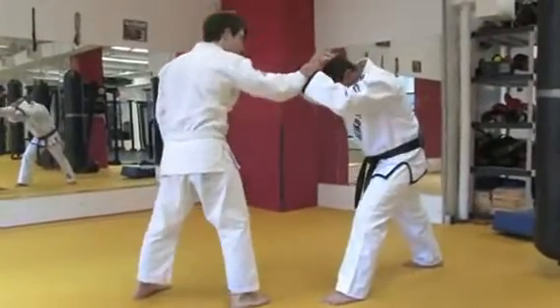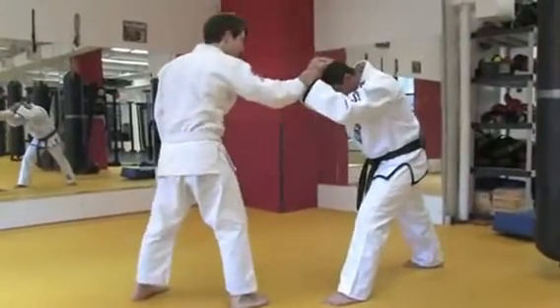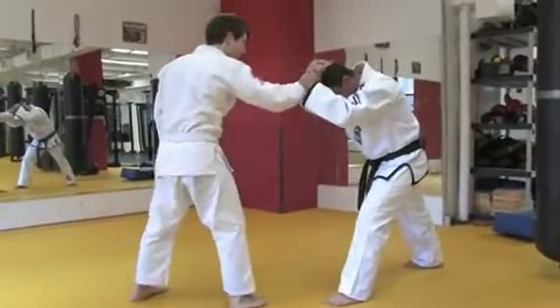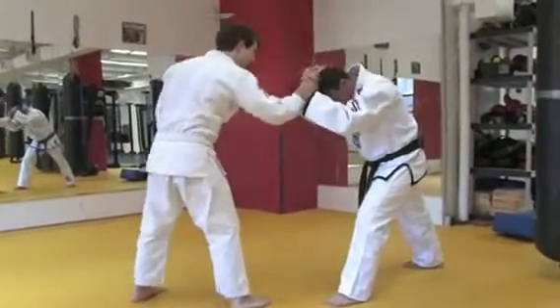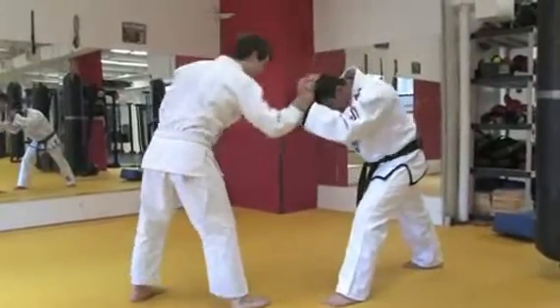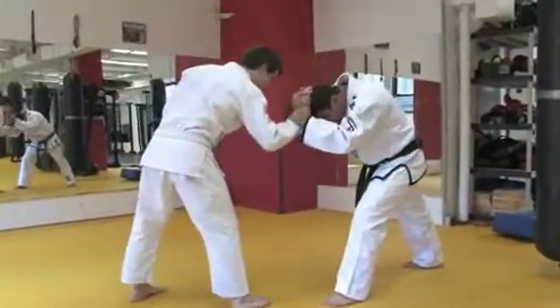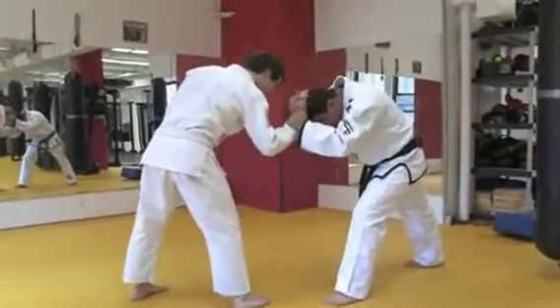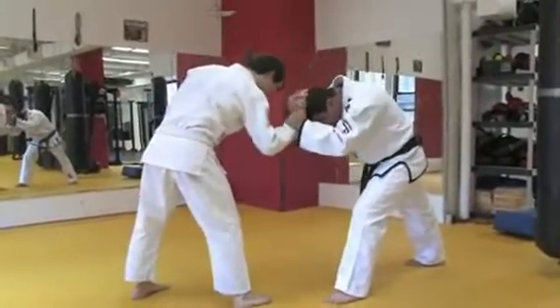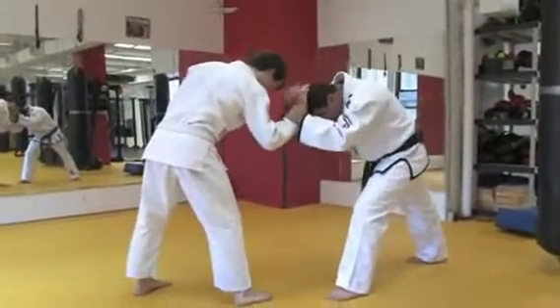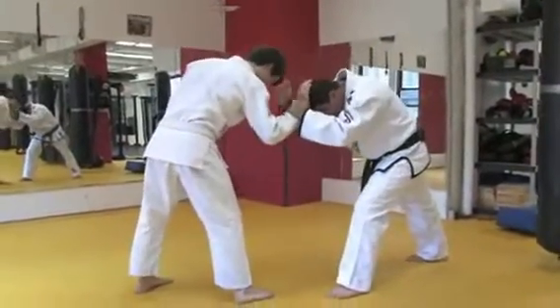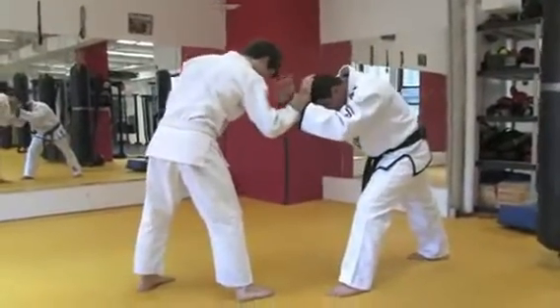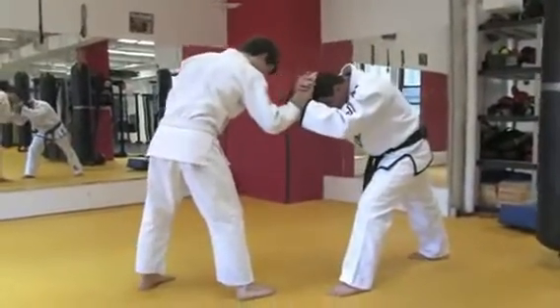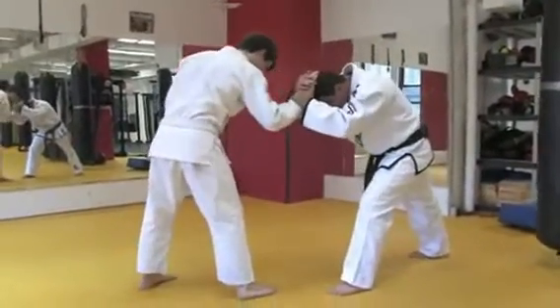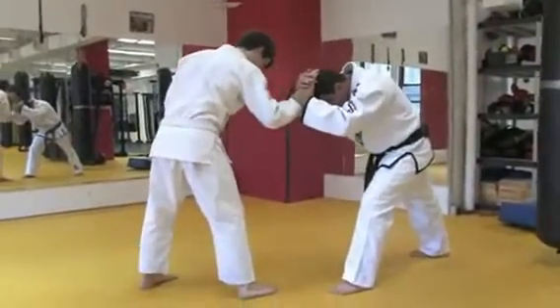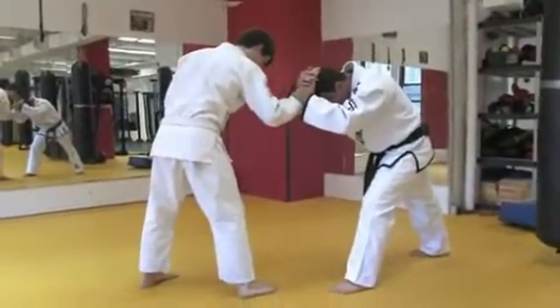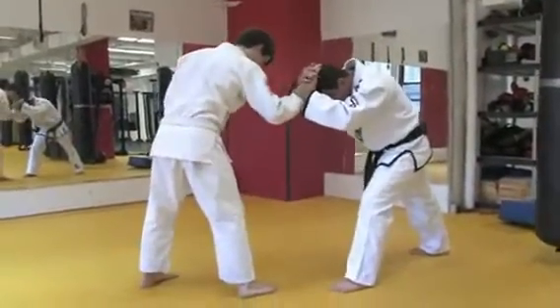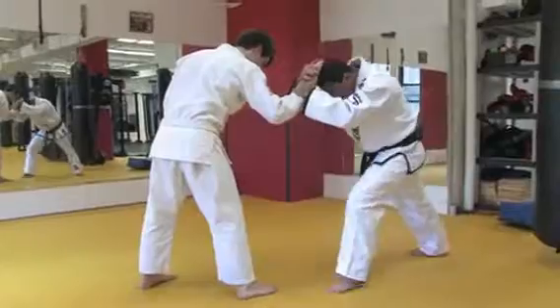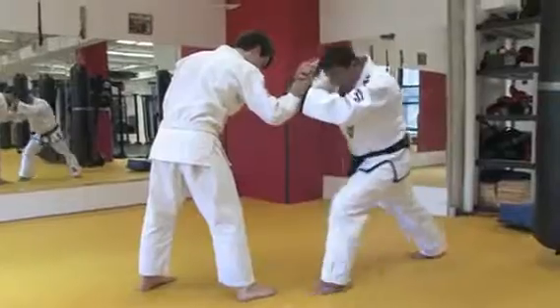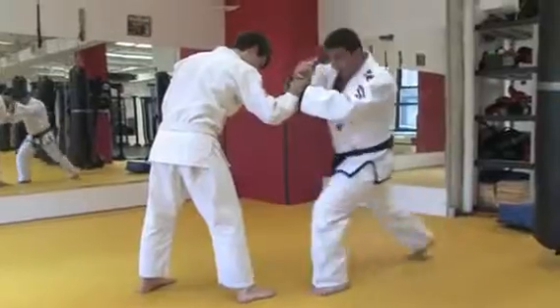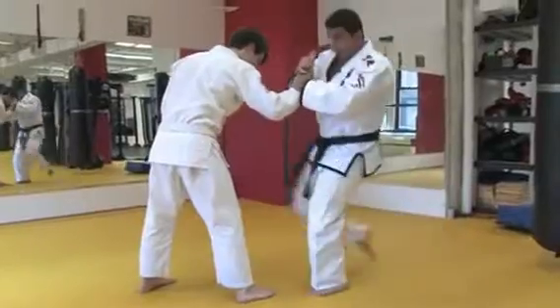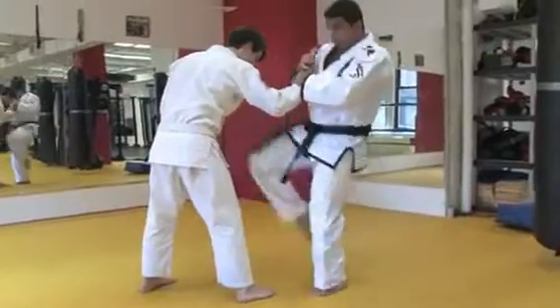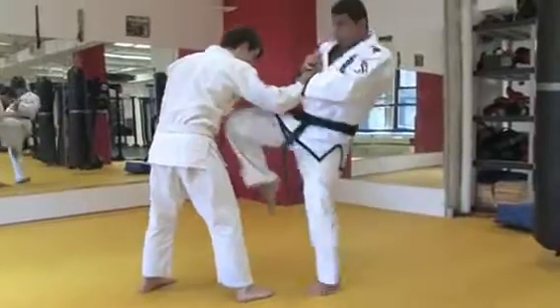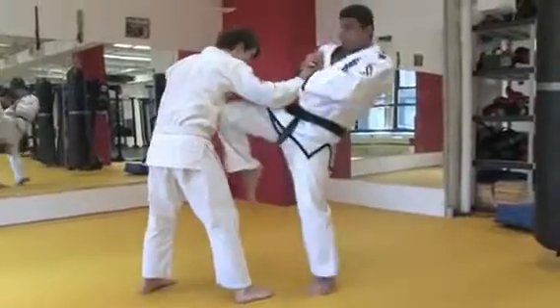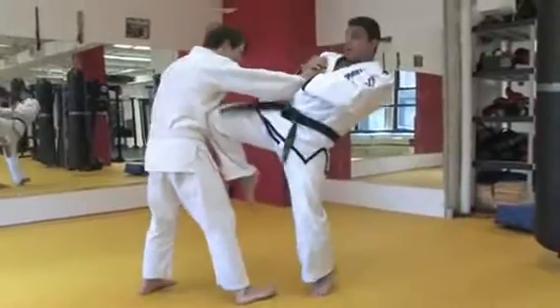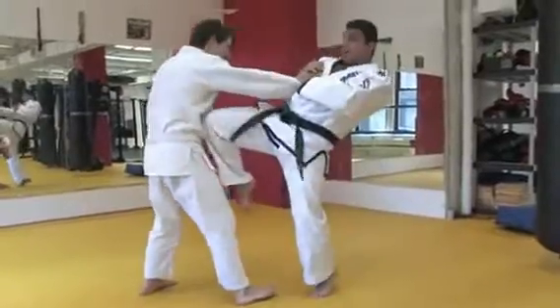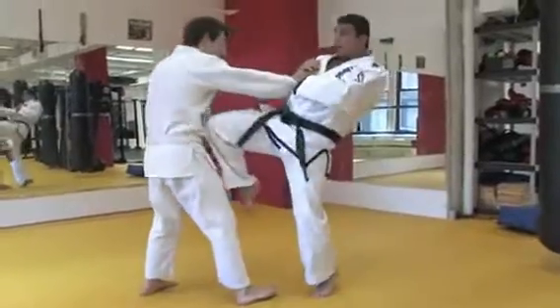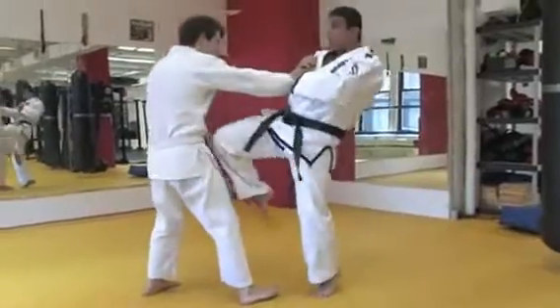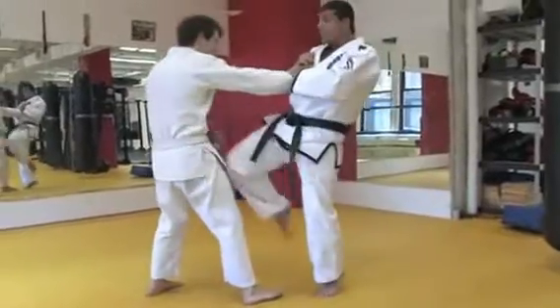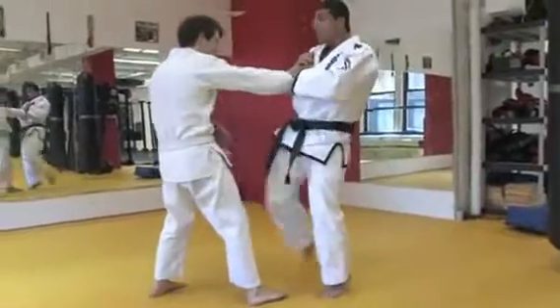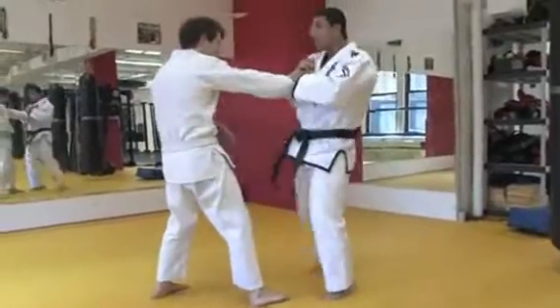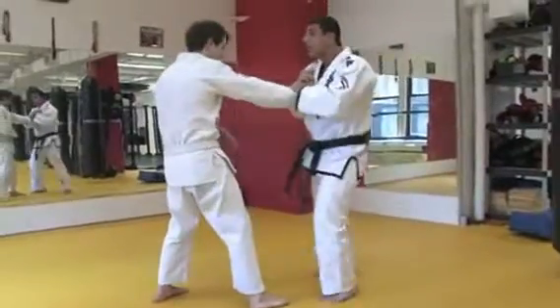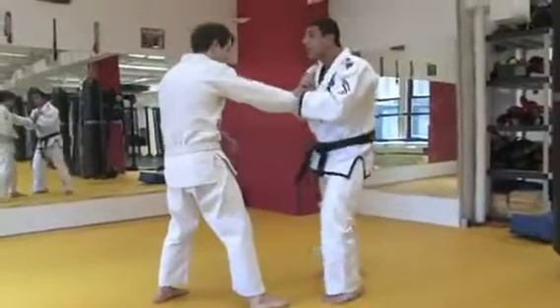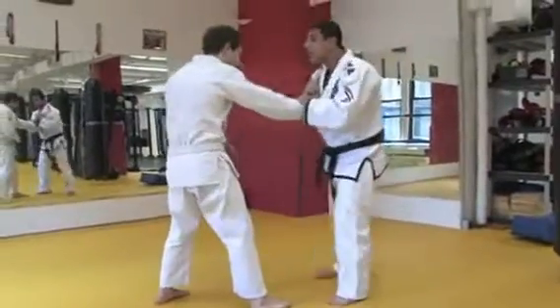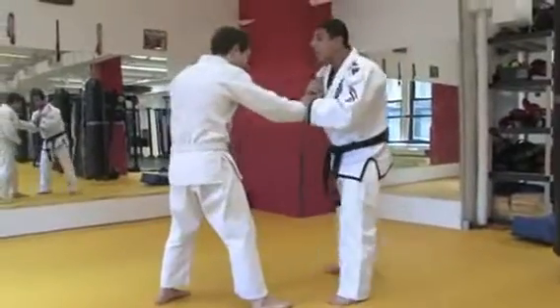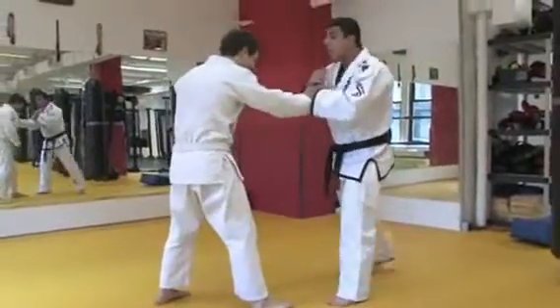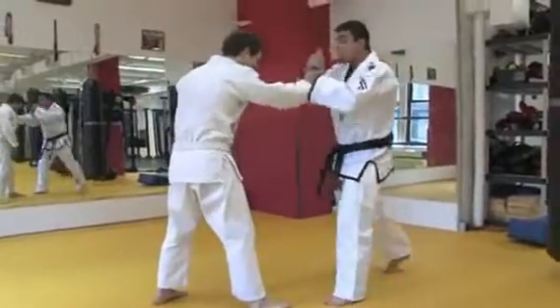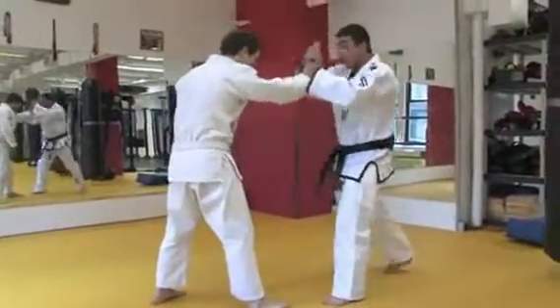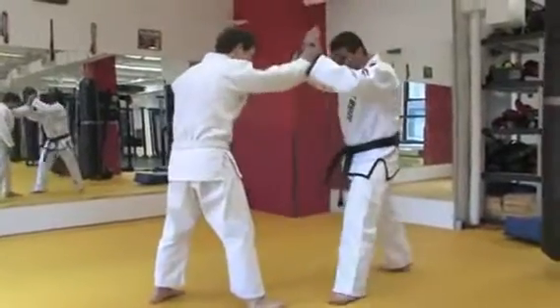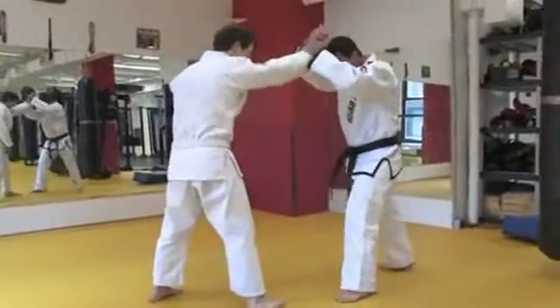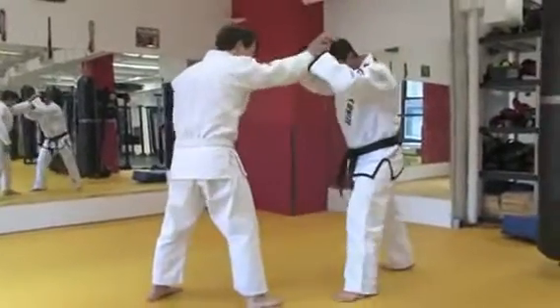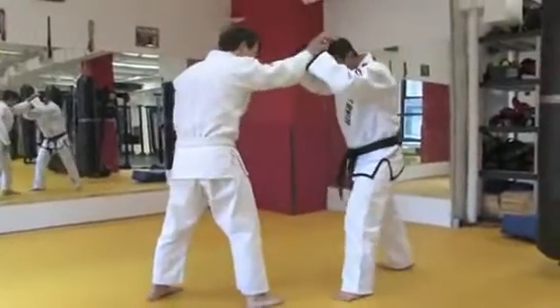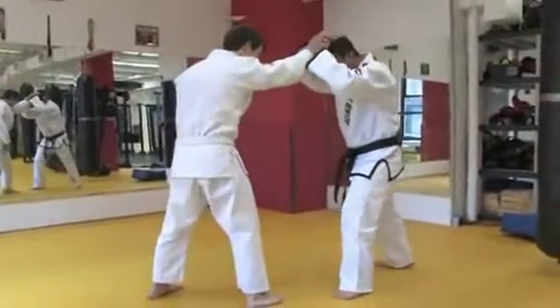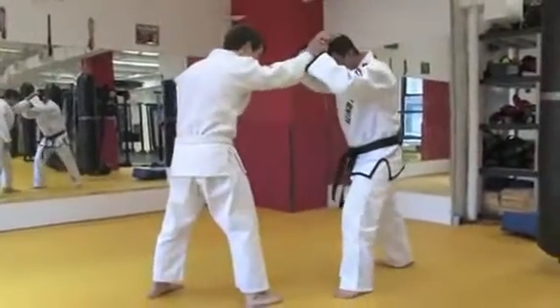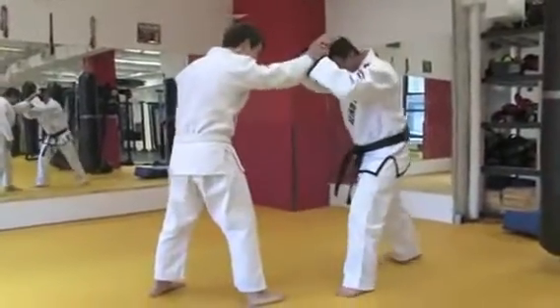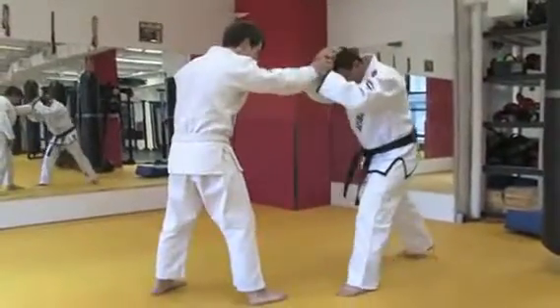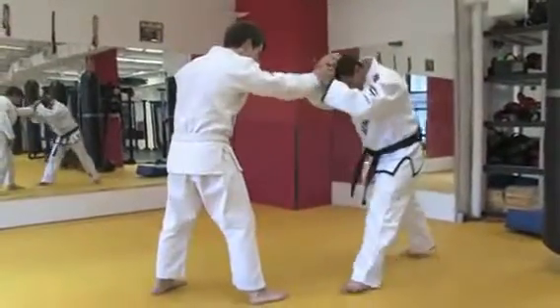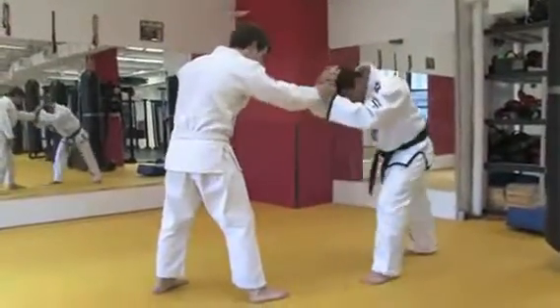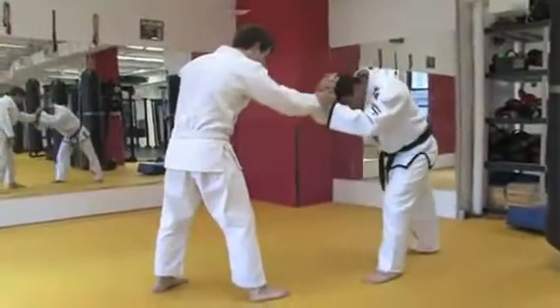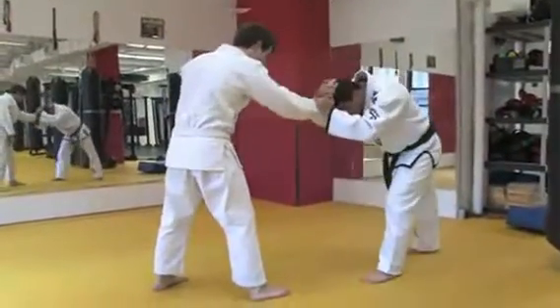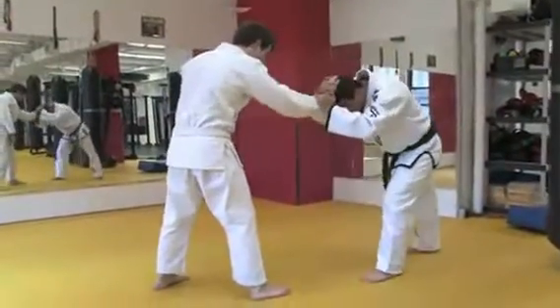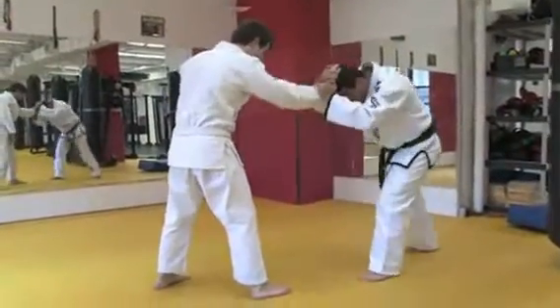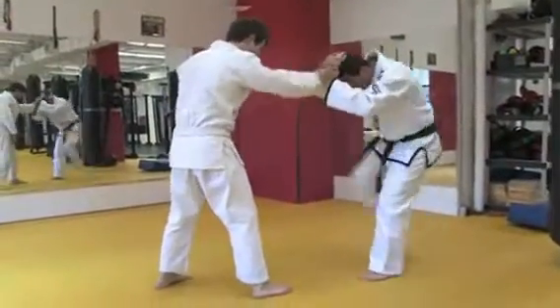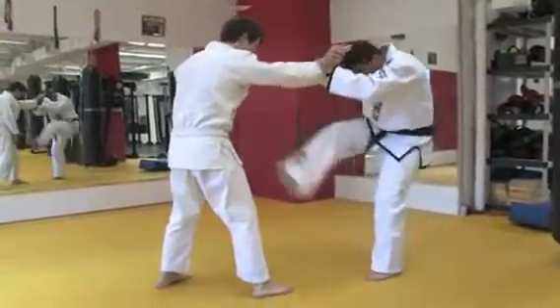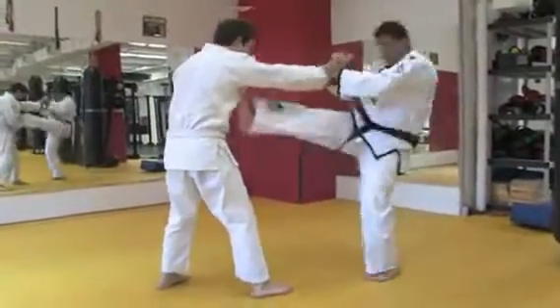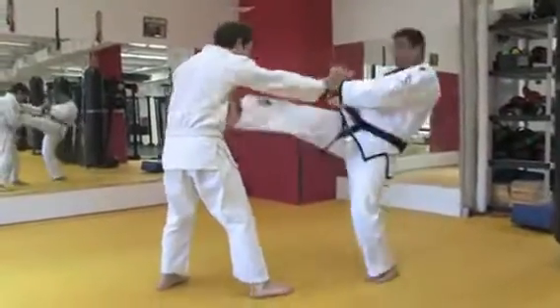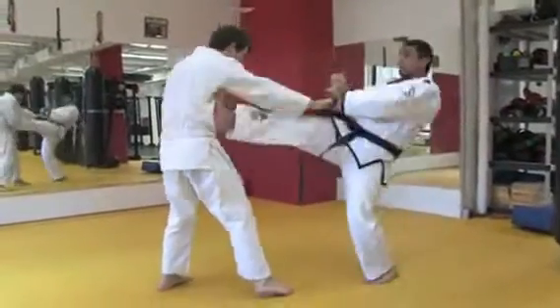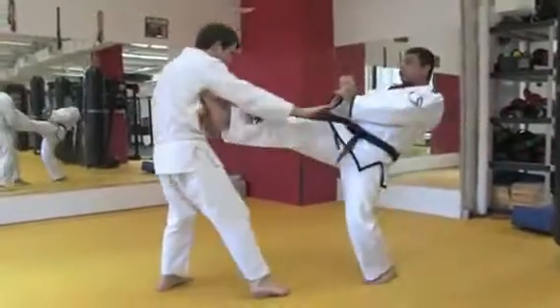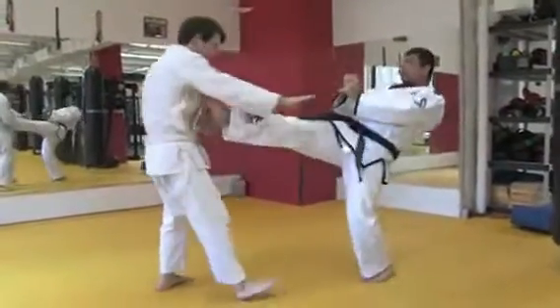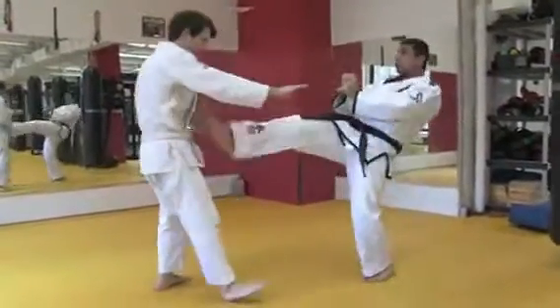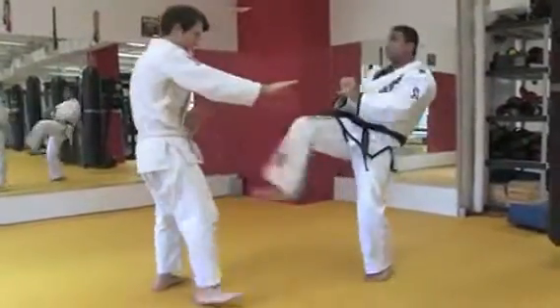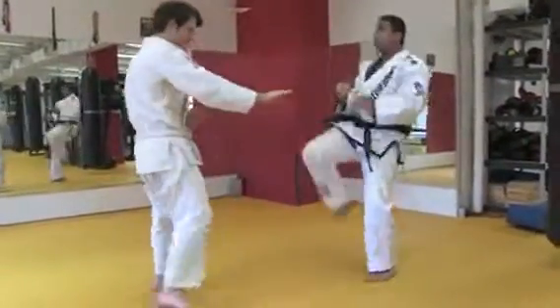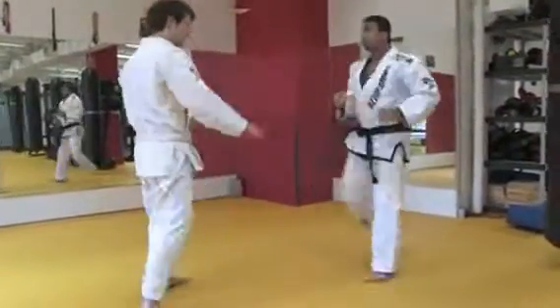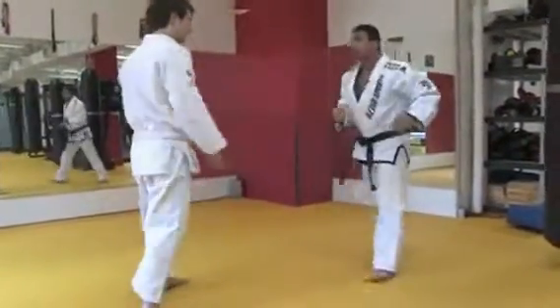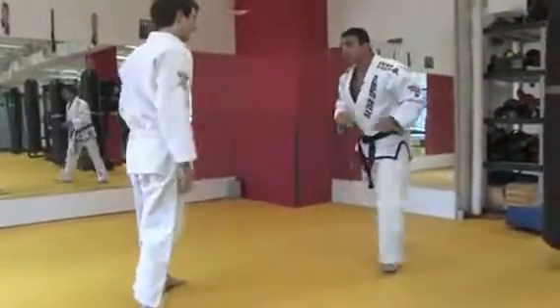Now from here, depending on the distance, I could fire a knee, or if he's a little bit further back, I could just throw a kick.